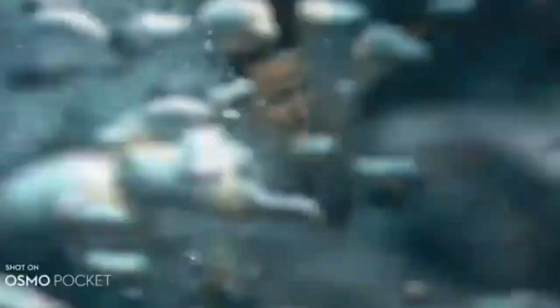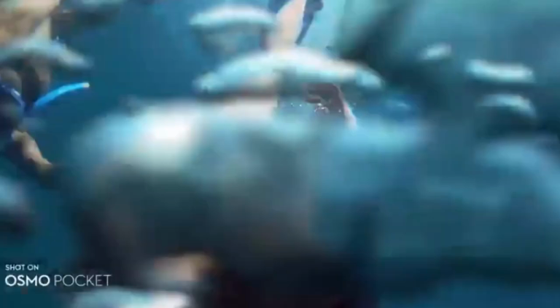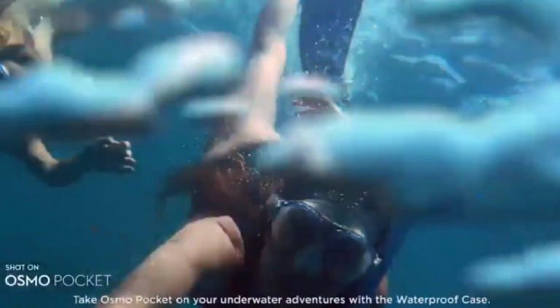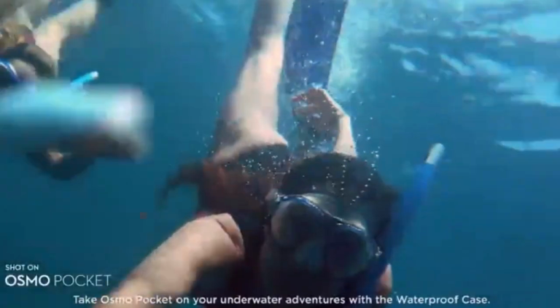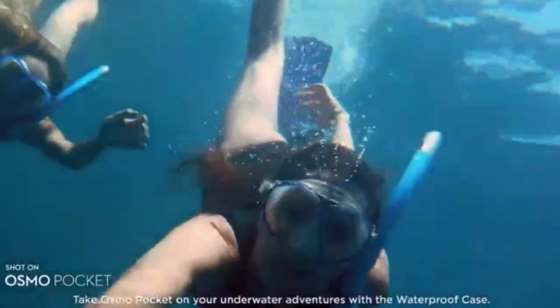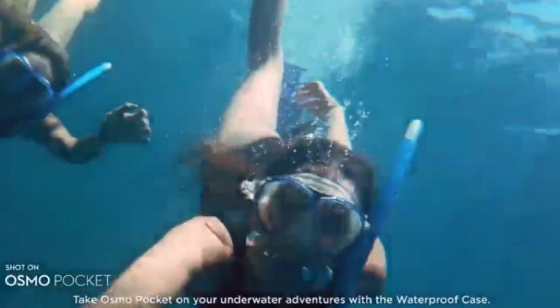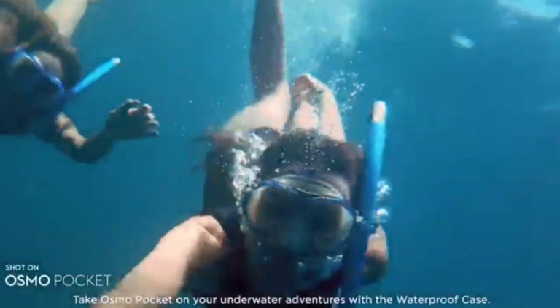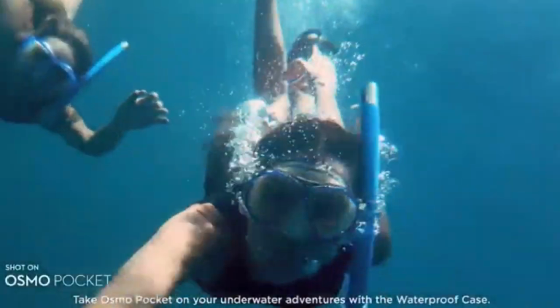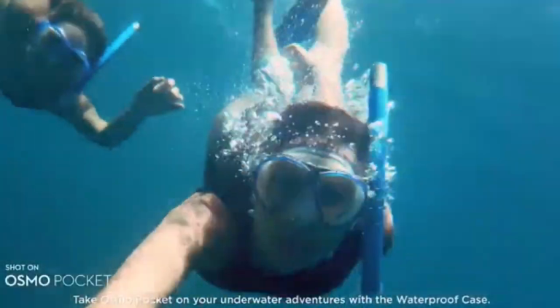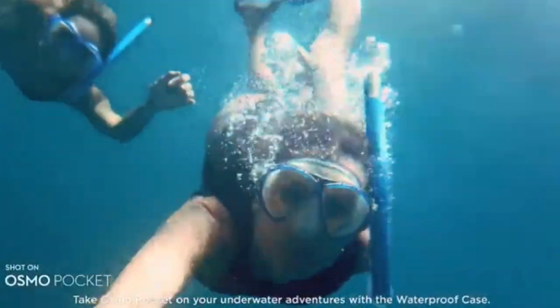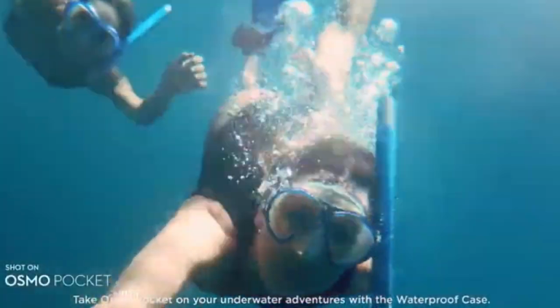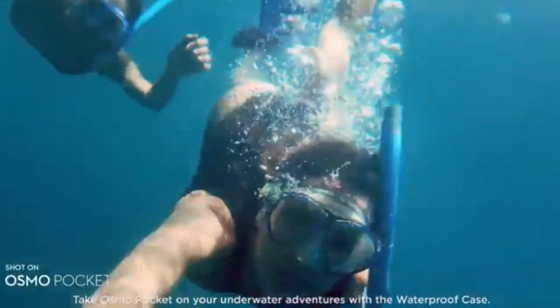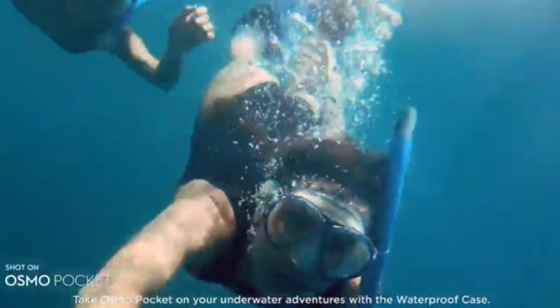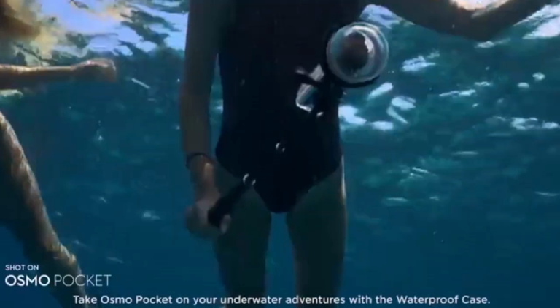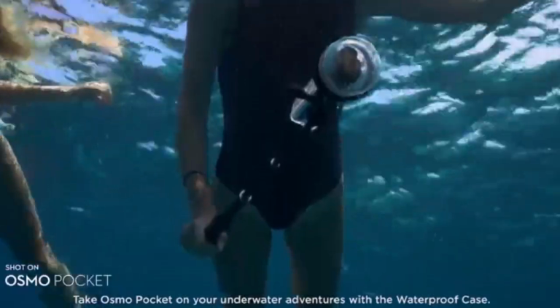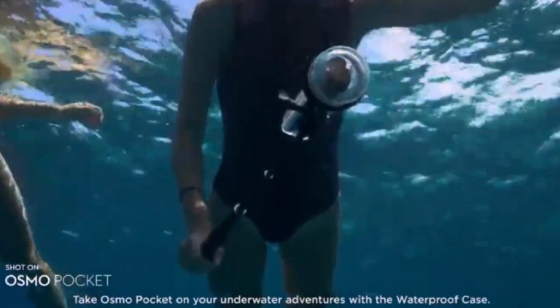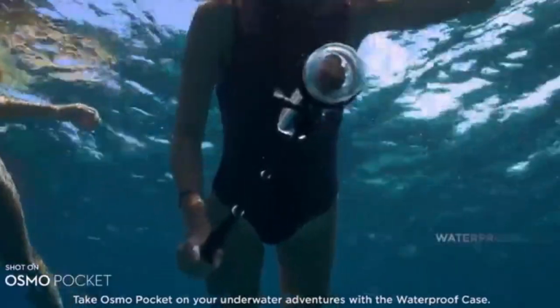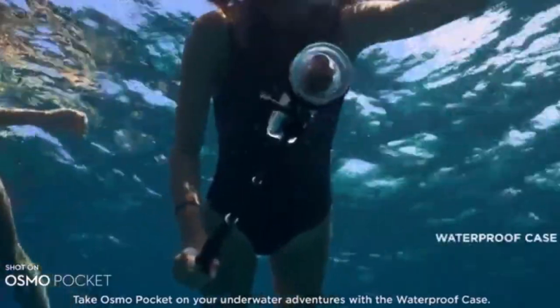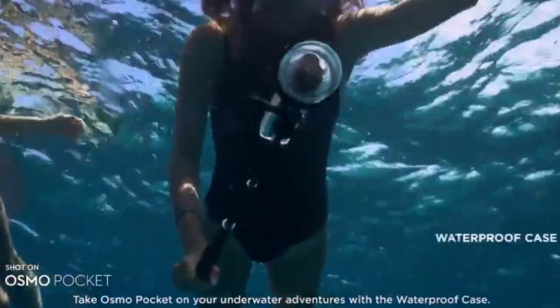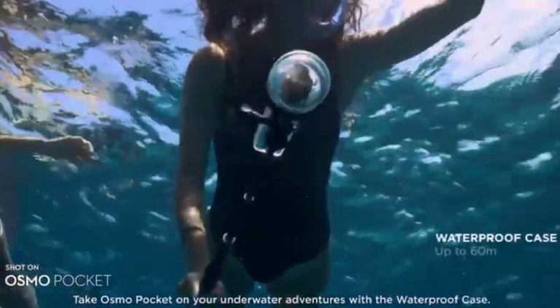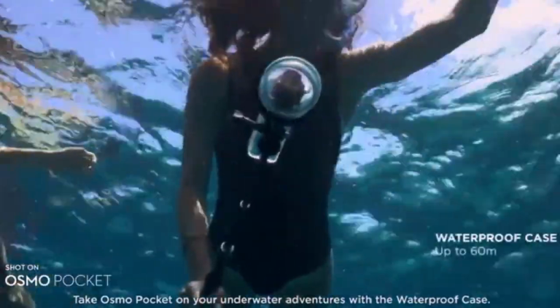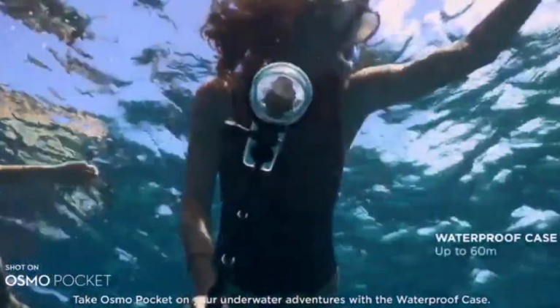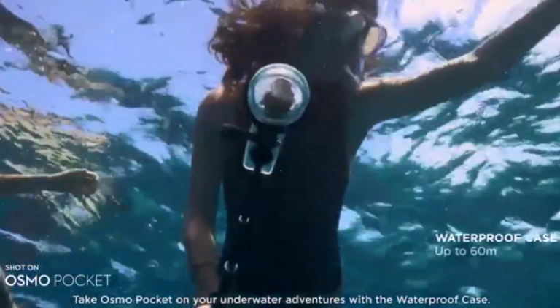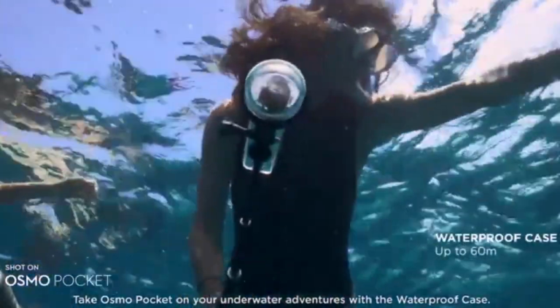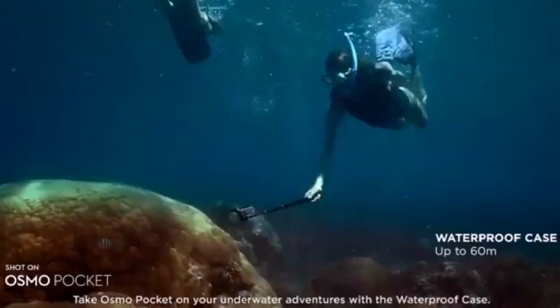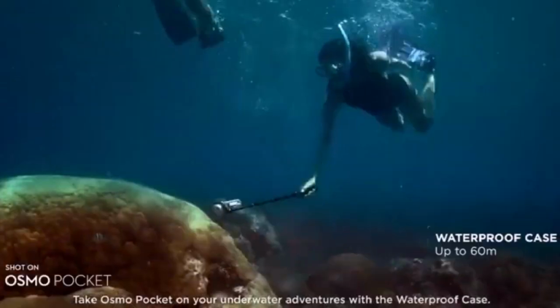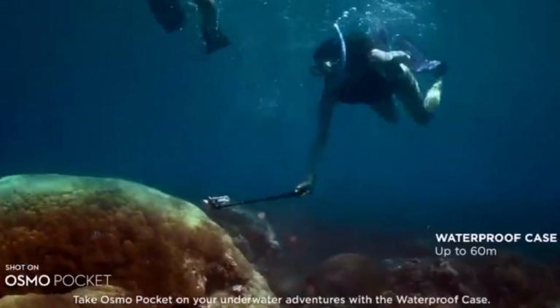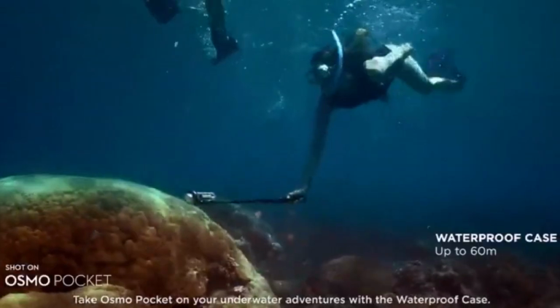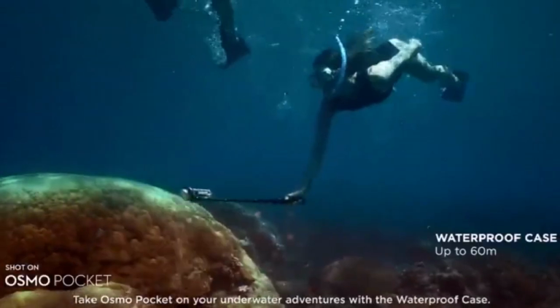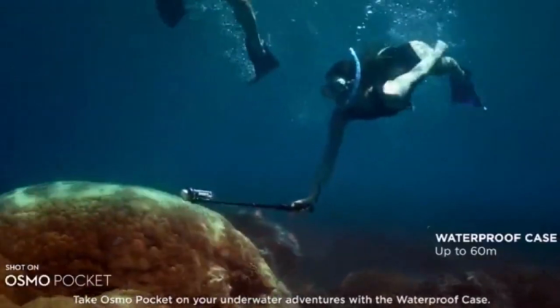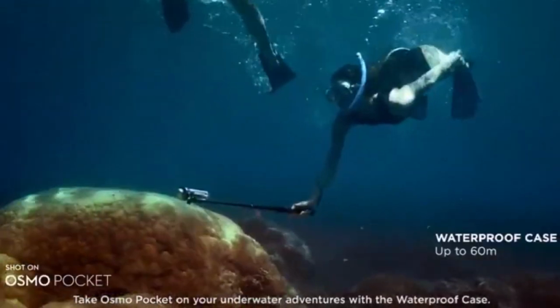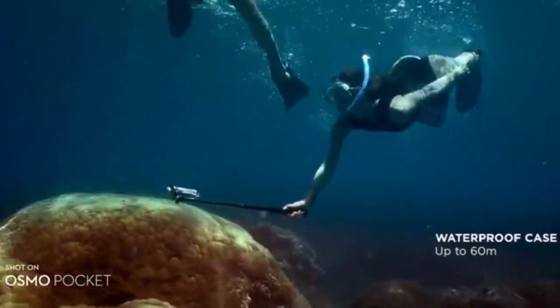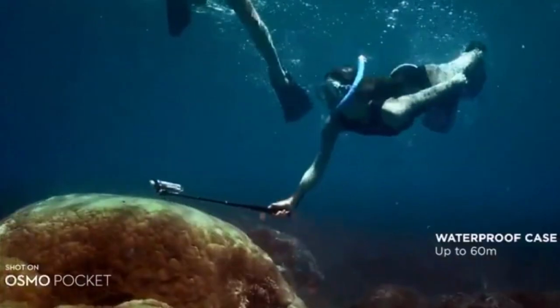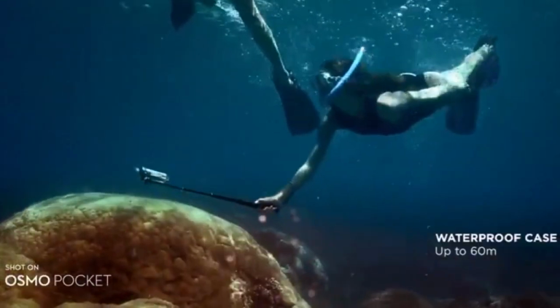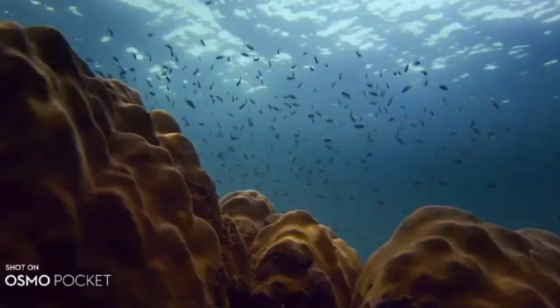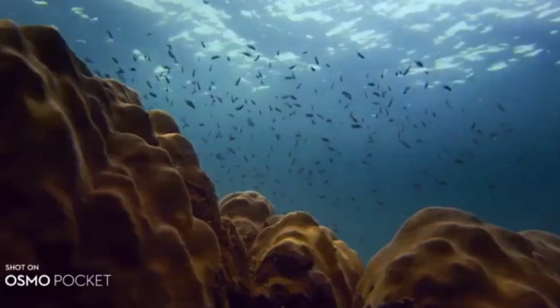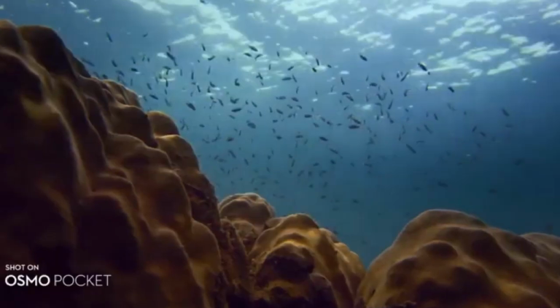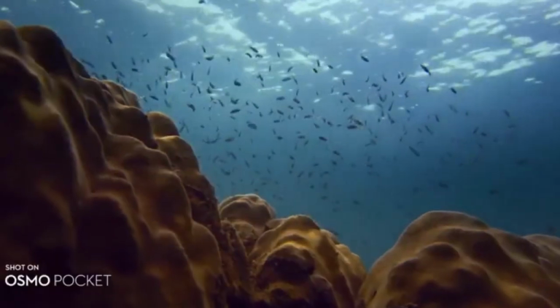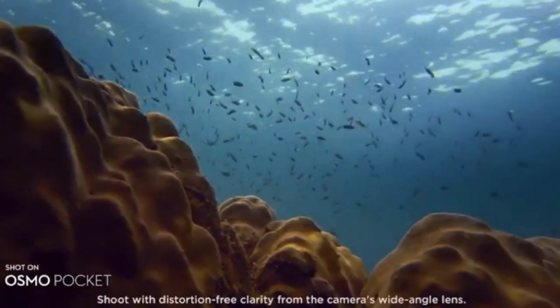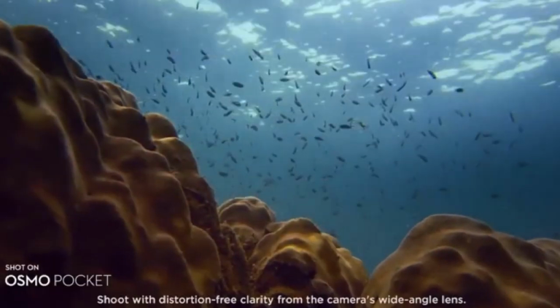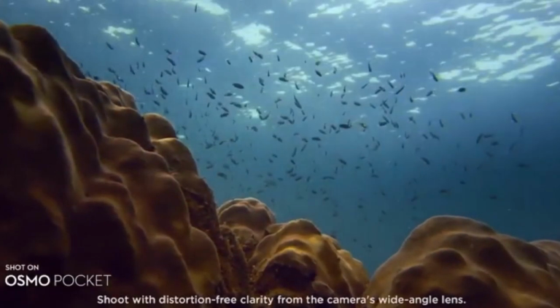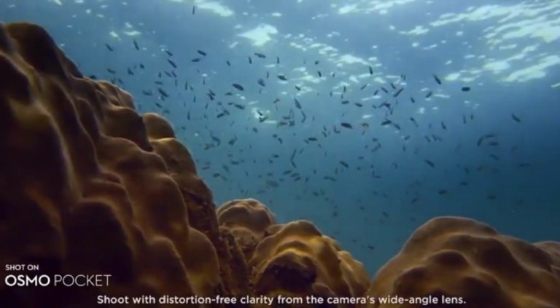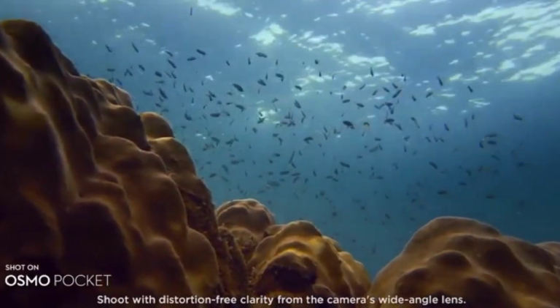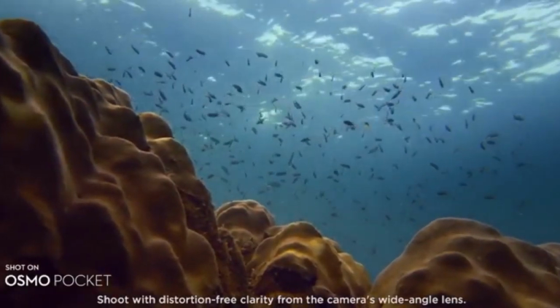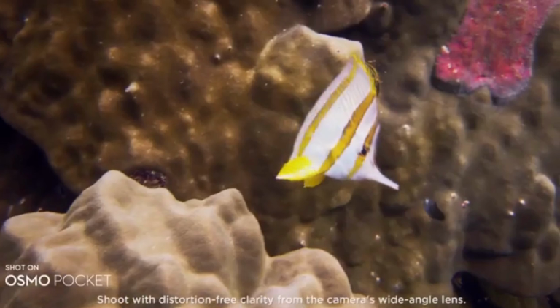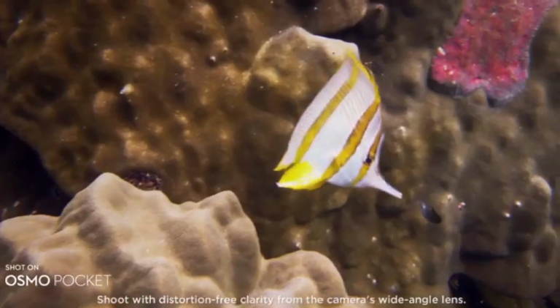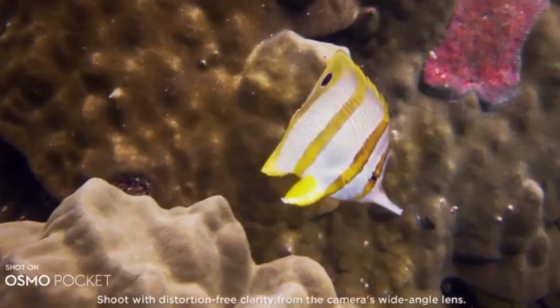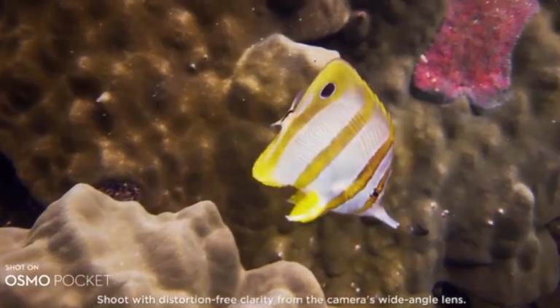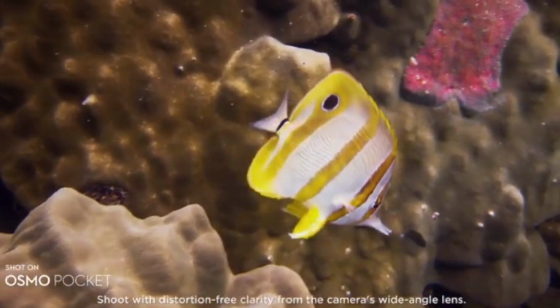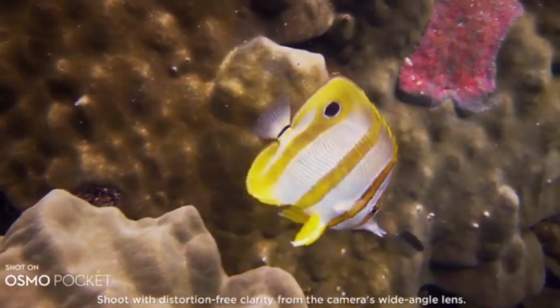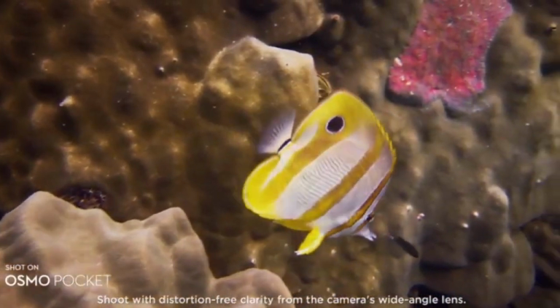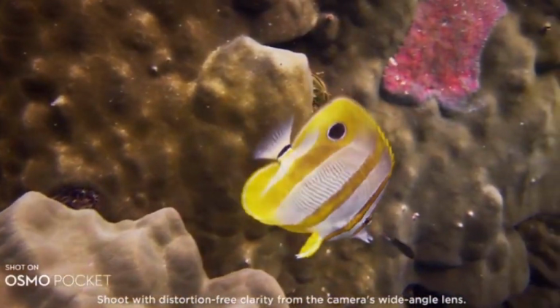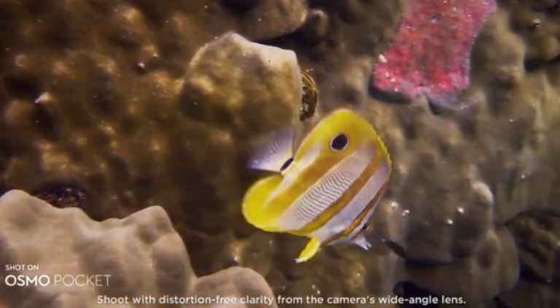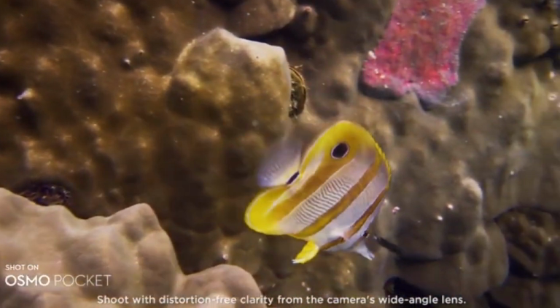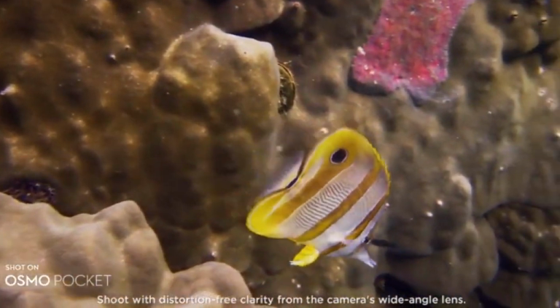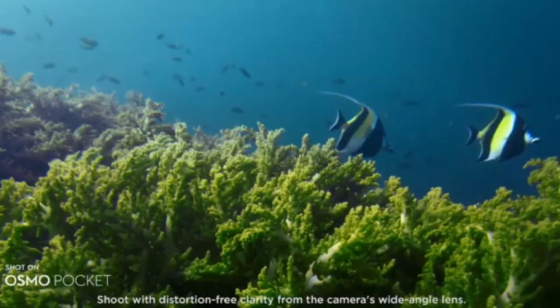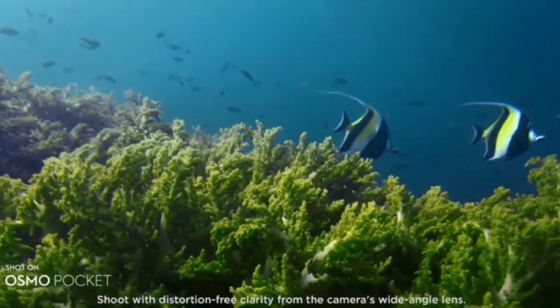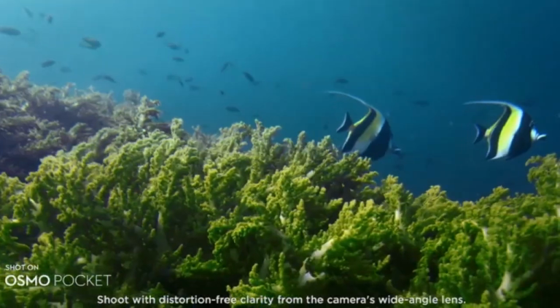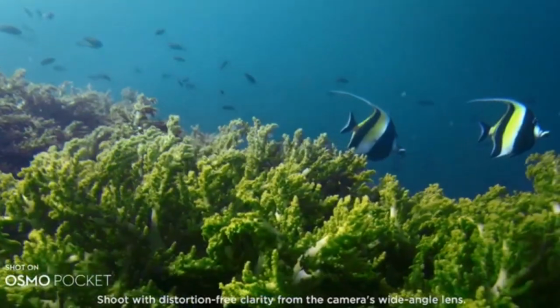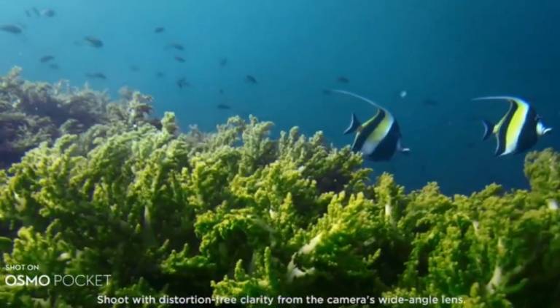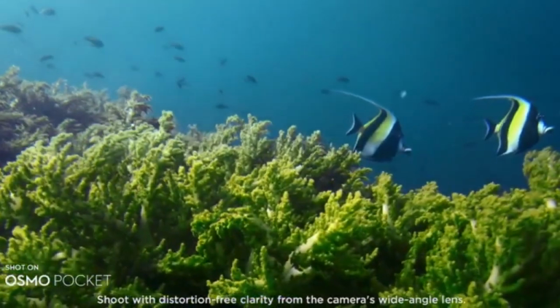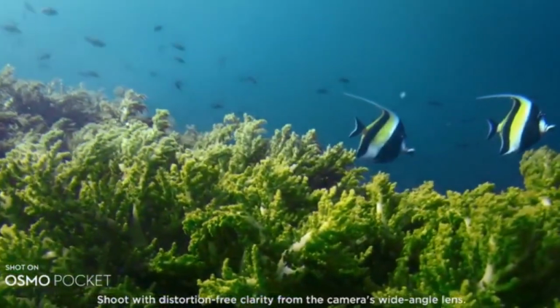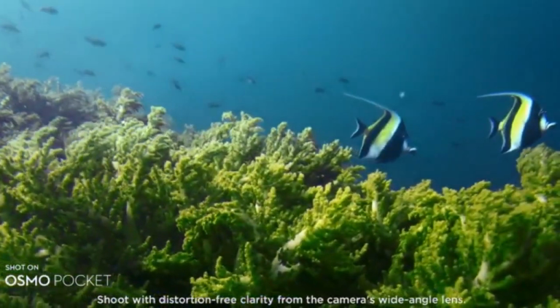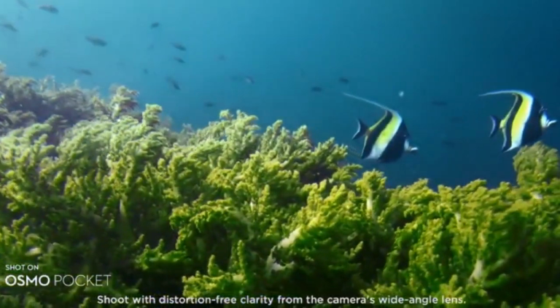Take Osmo Pocket on your underwater adventures with a waterproof case. Shoot with distortion-free clarity from the camera's wide-angle lens.